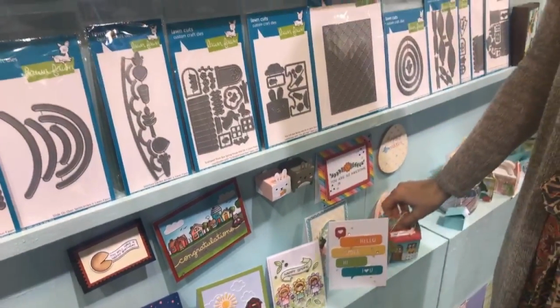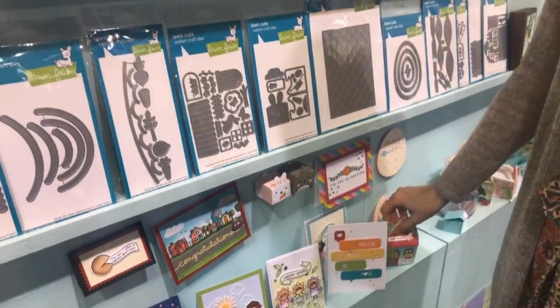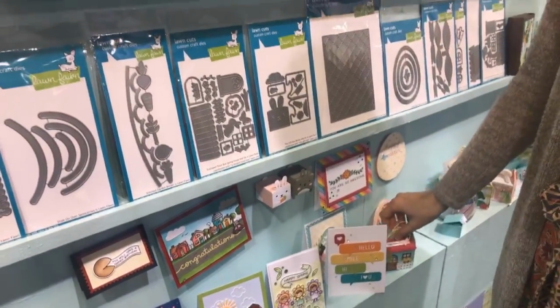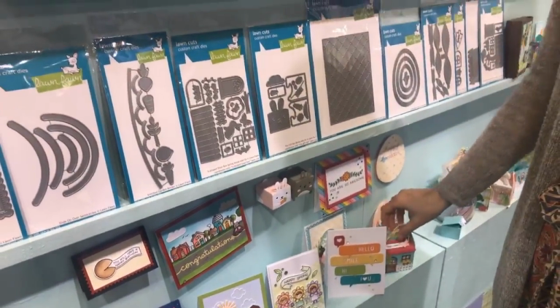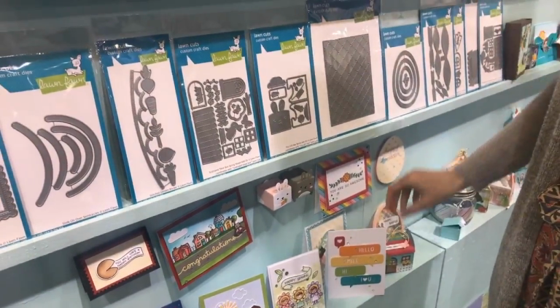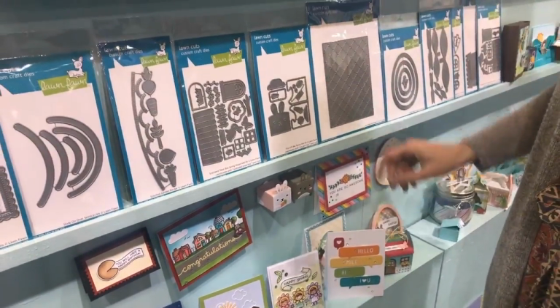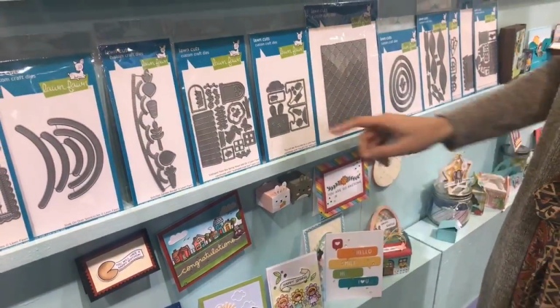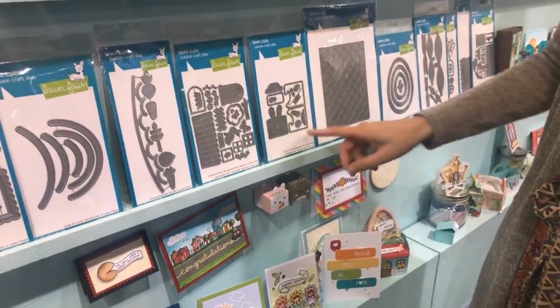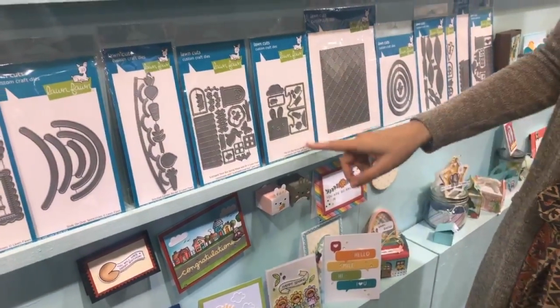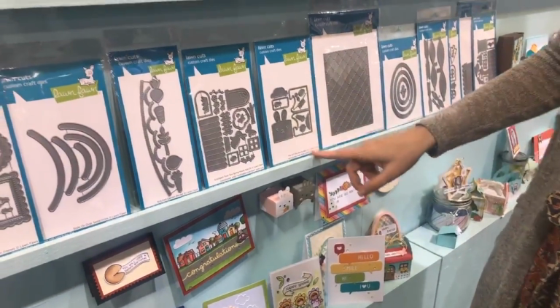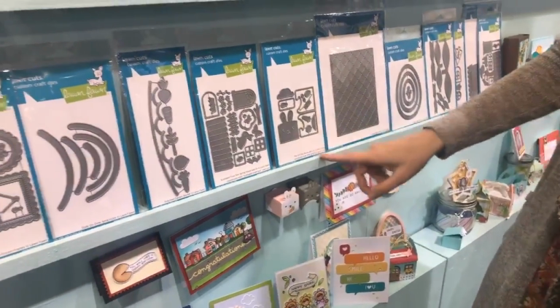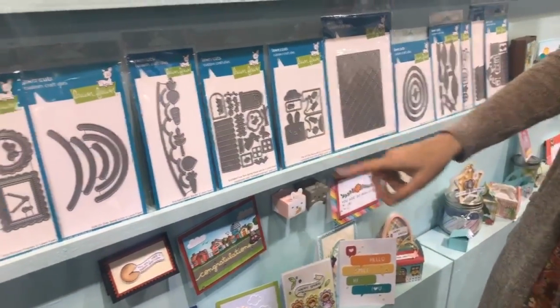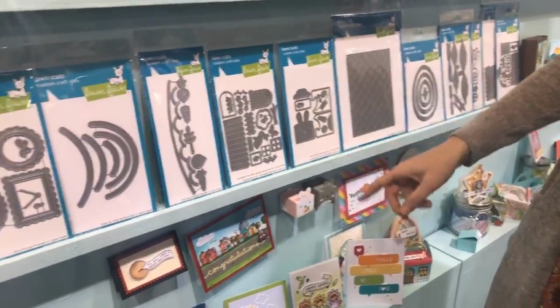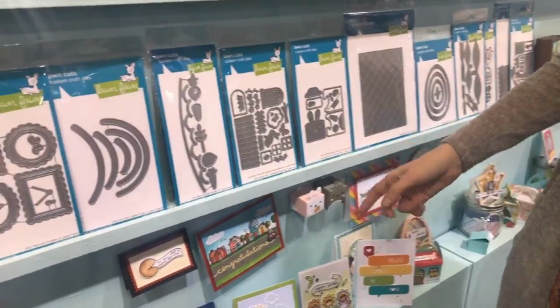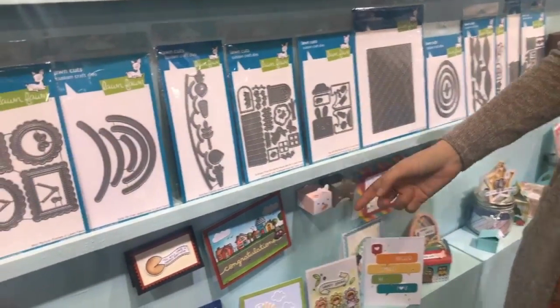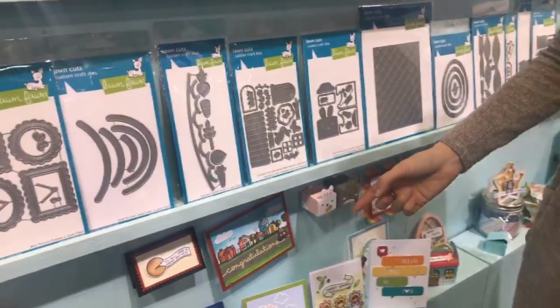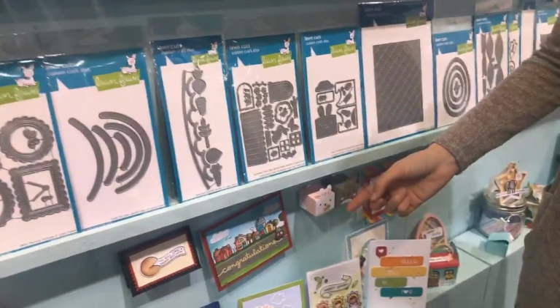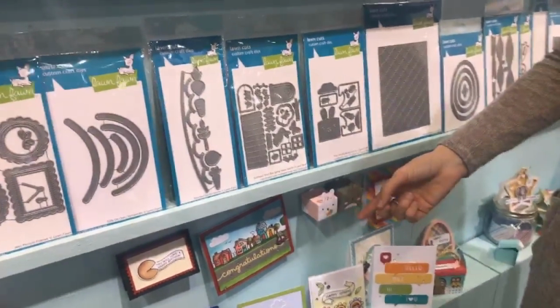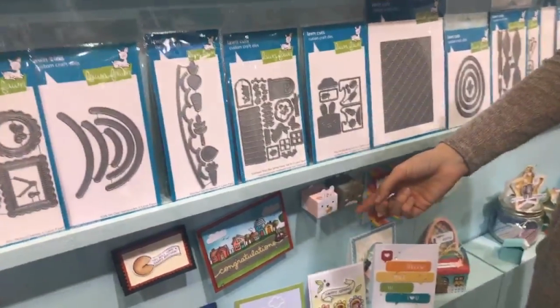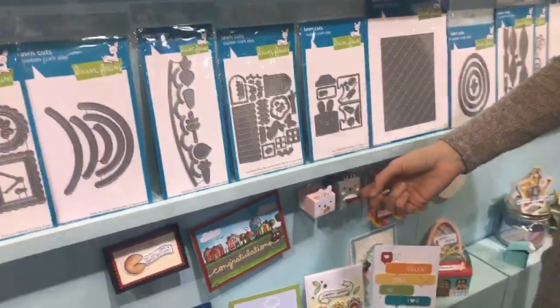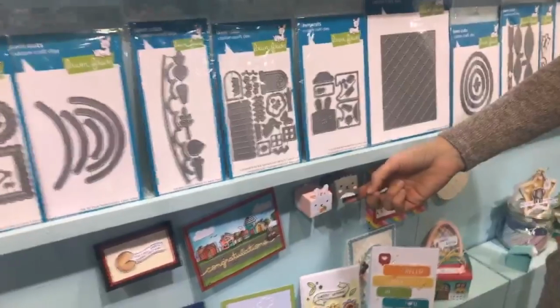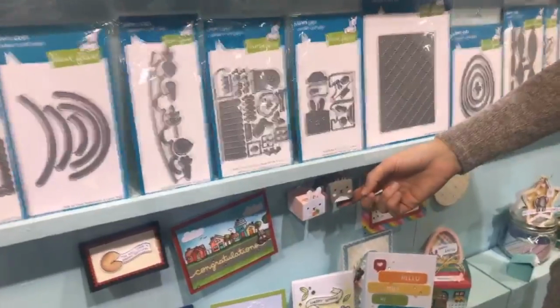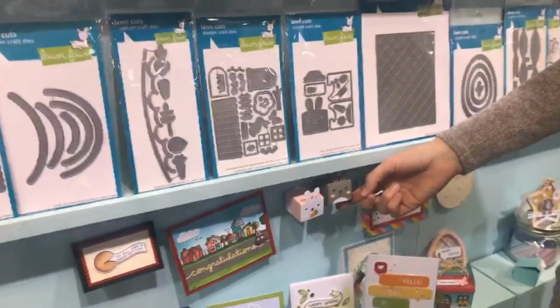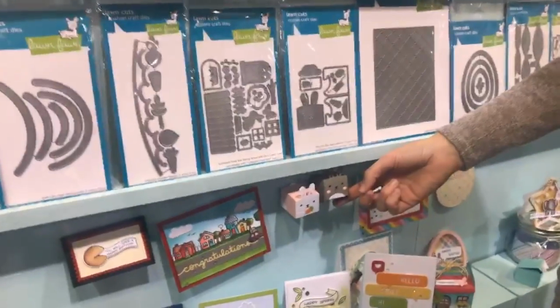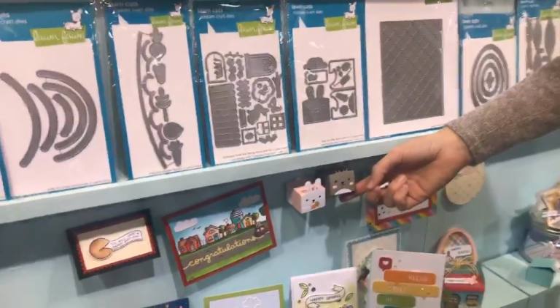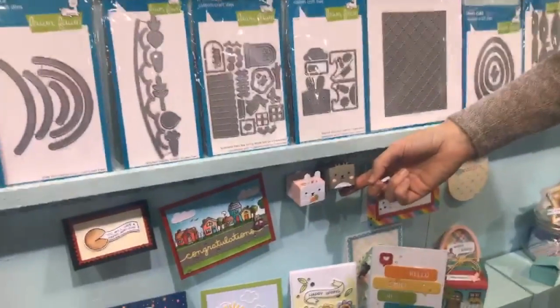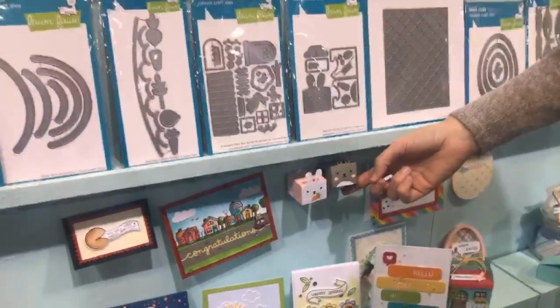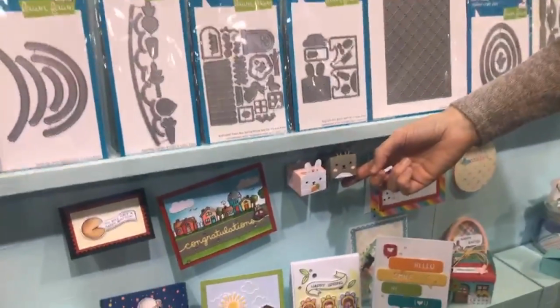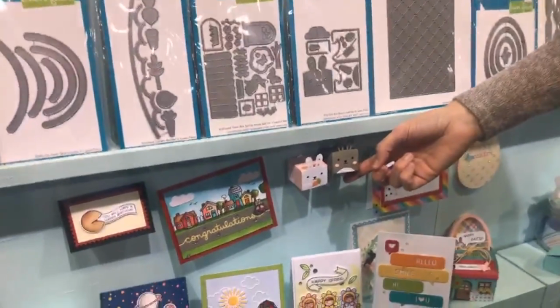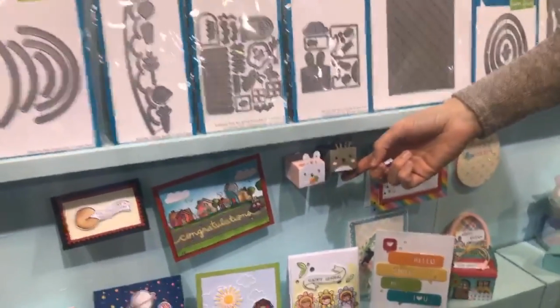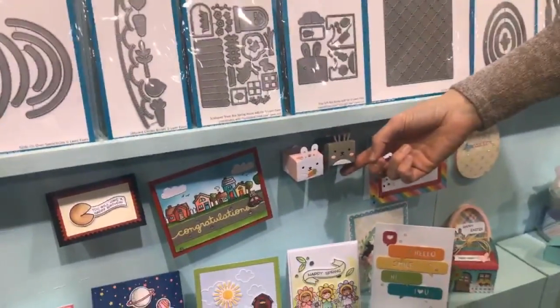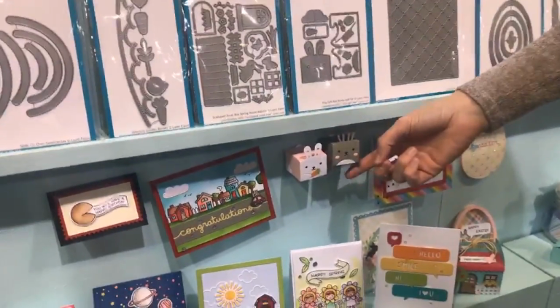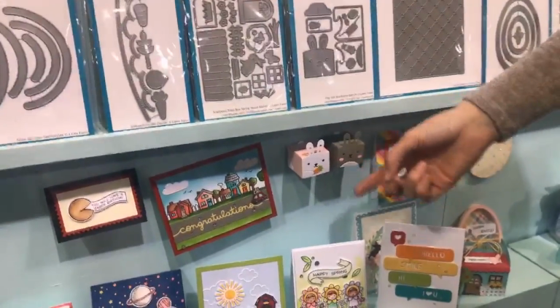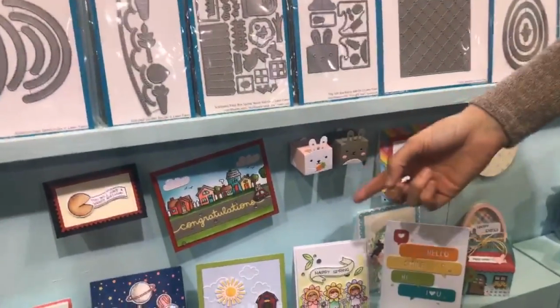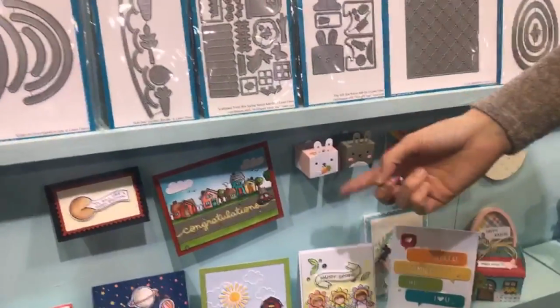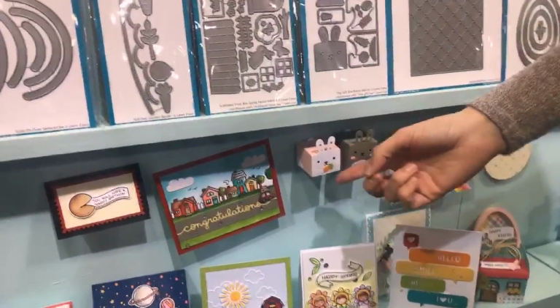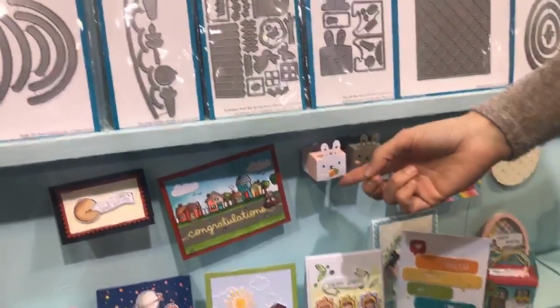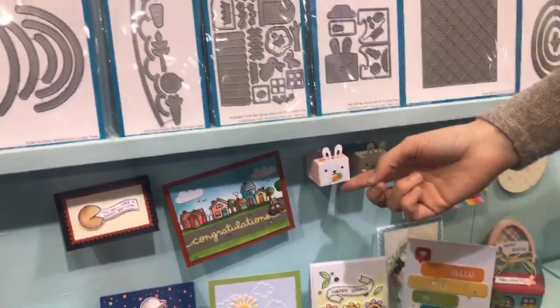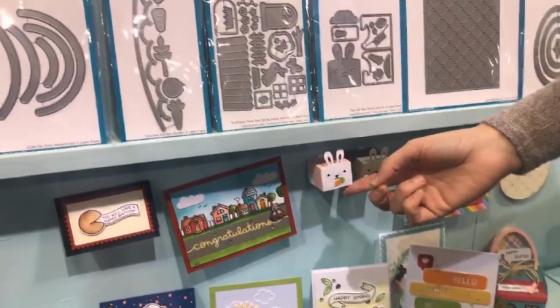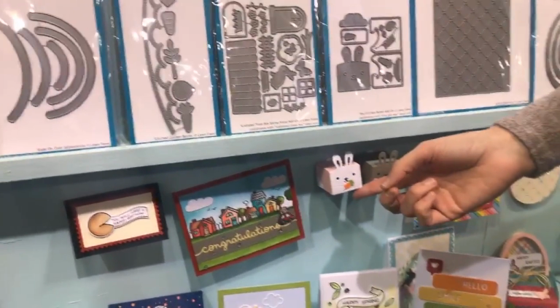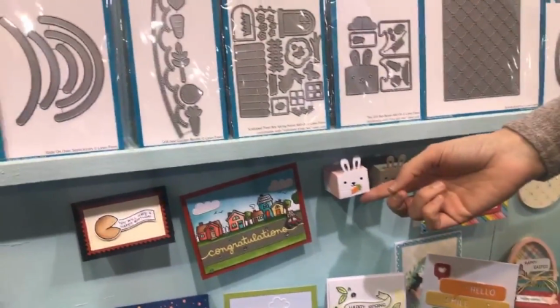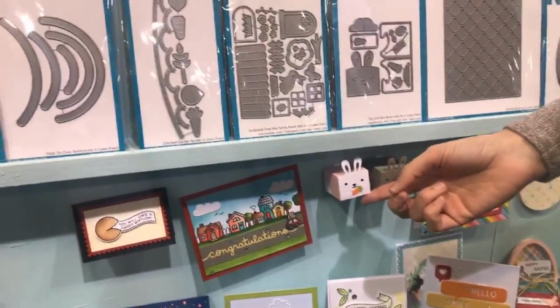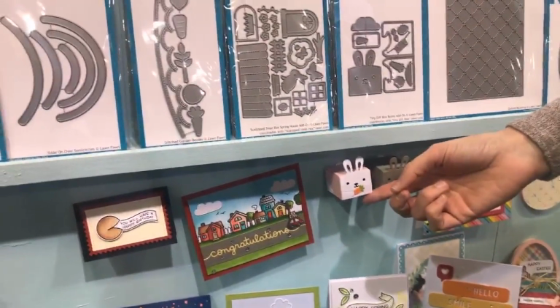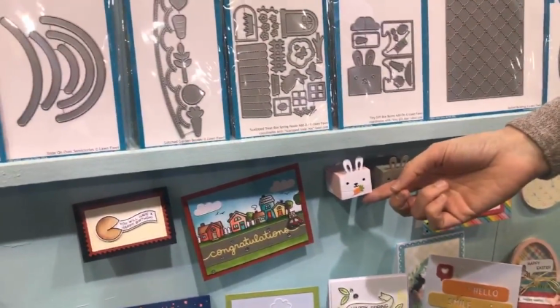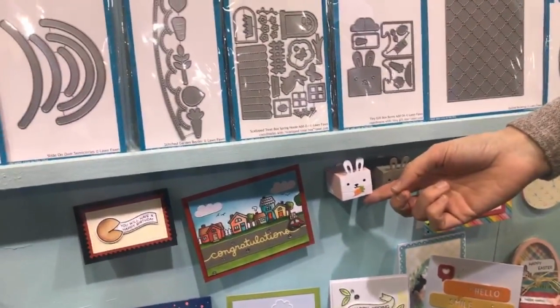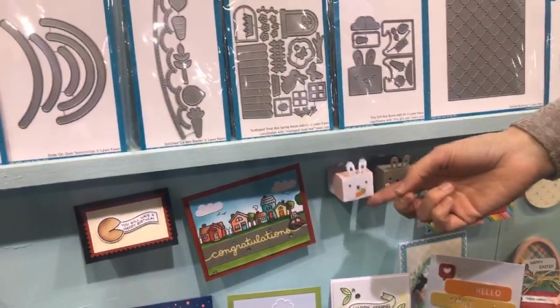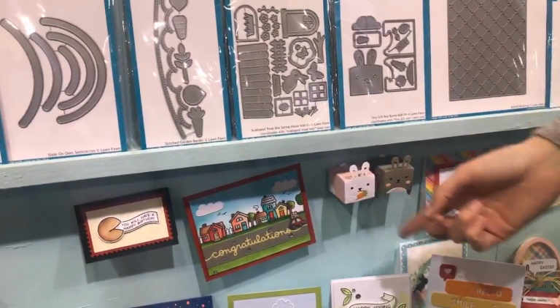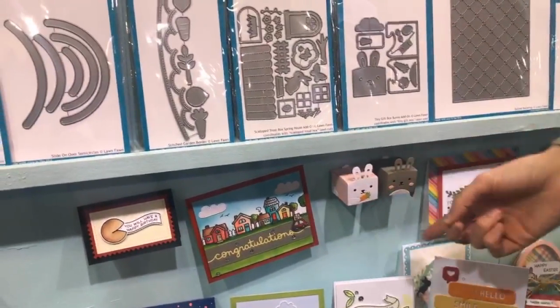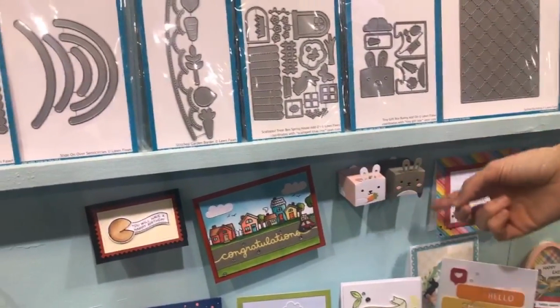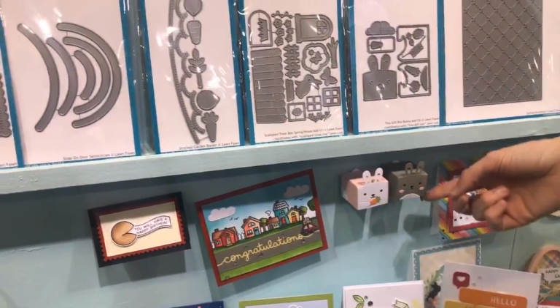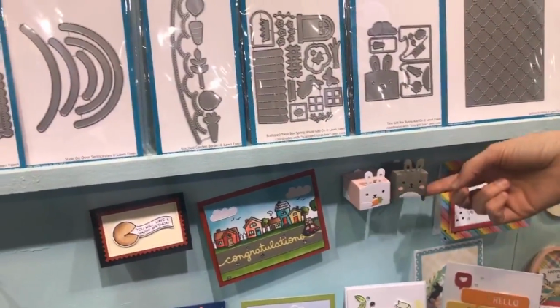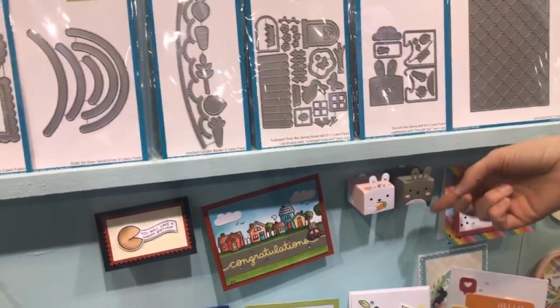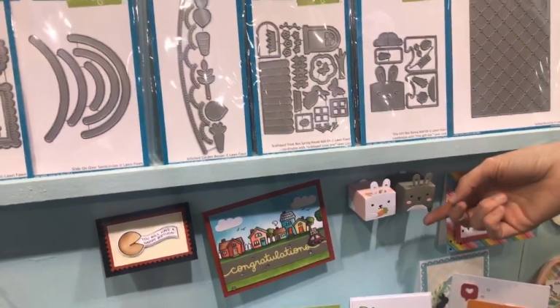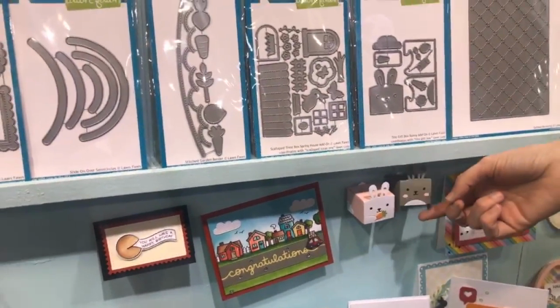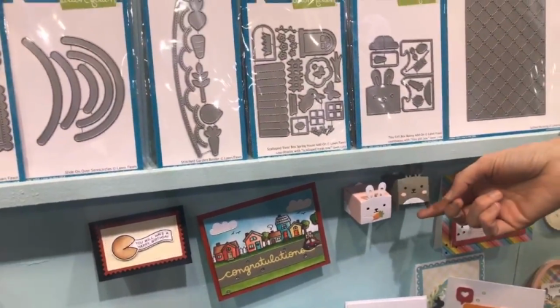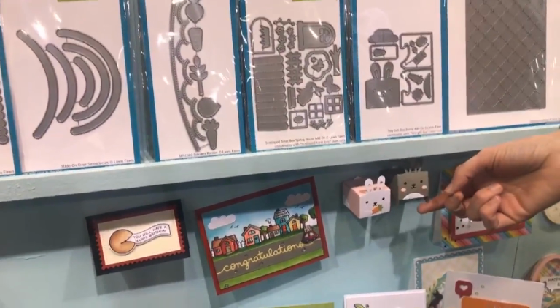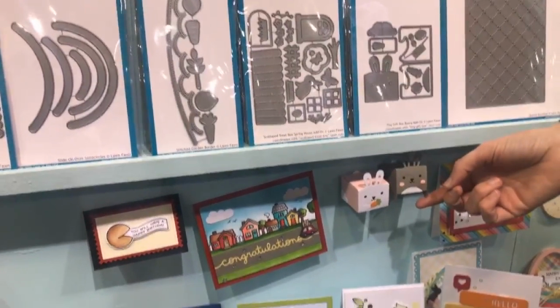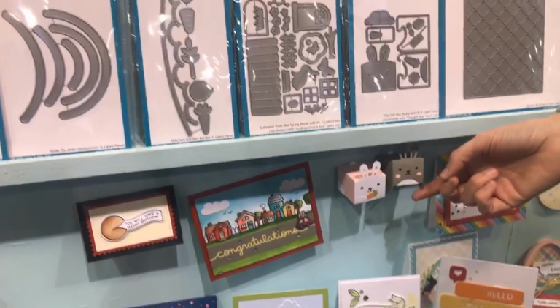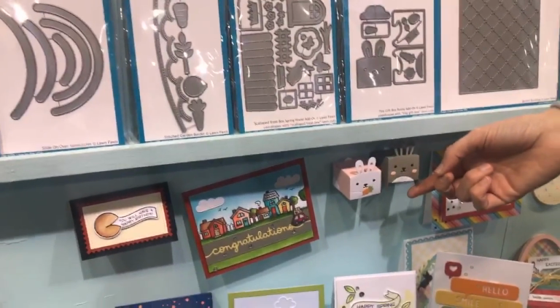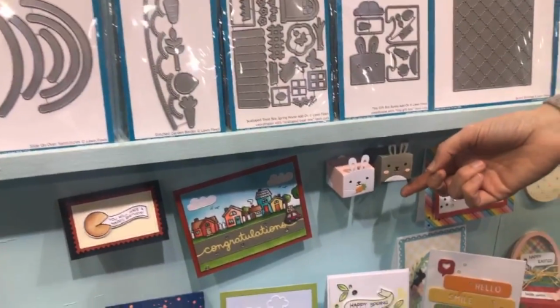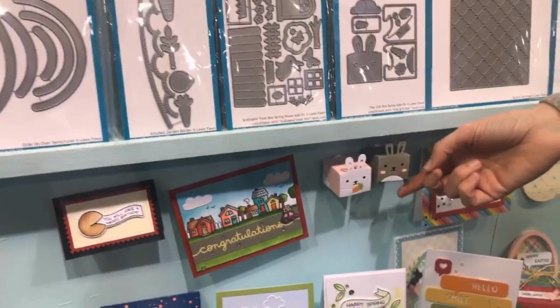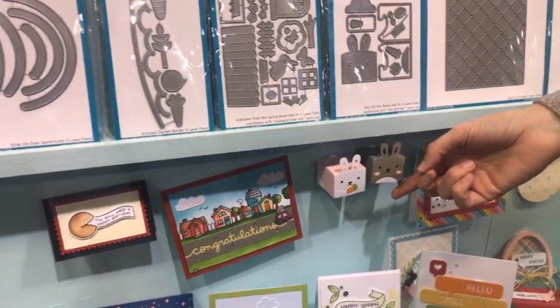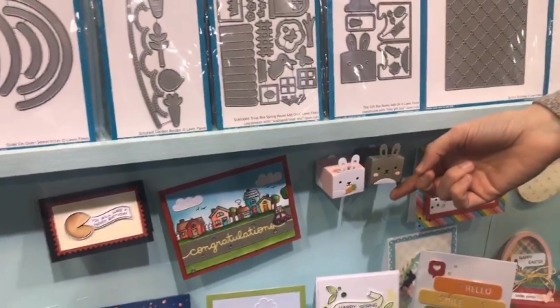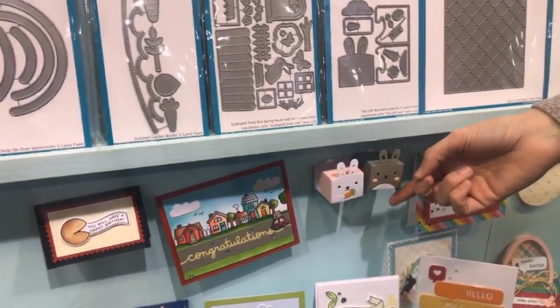We've got our little Tiny Gift Box Bunny Add-On — look how cute those guys are. You can make a standing bunny or a sitting bunny. He's tiny. It's just adorable.